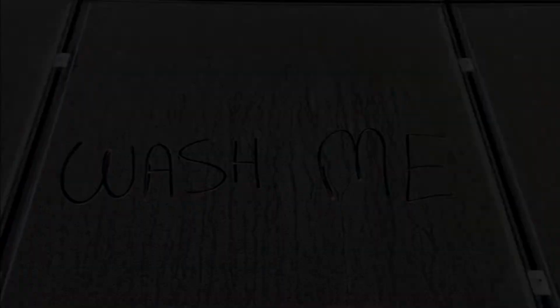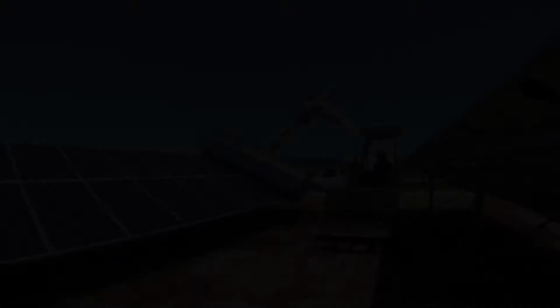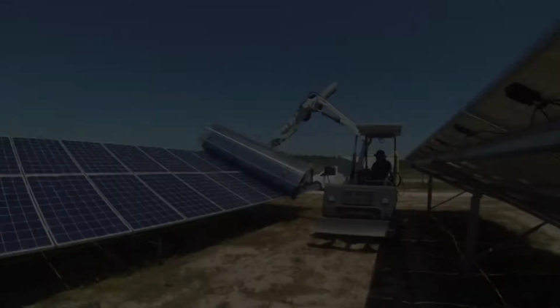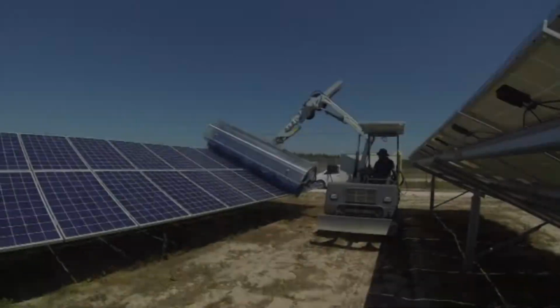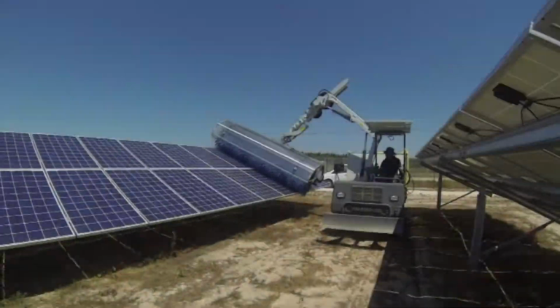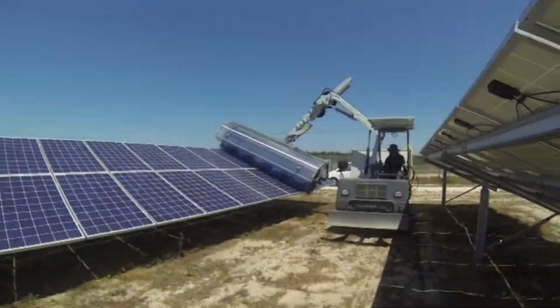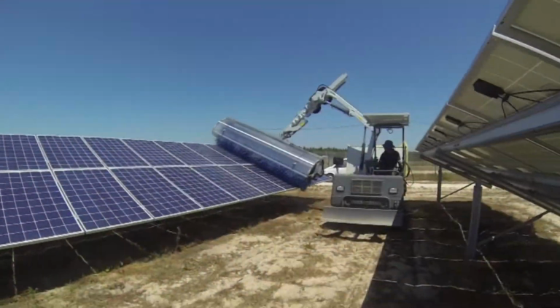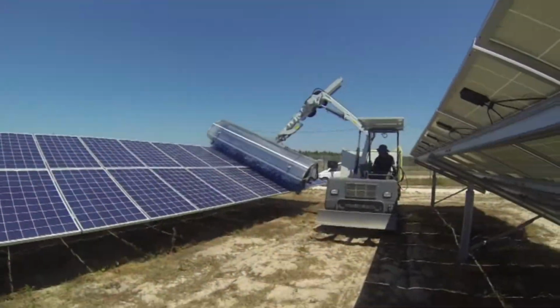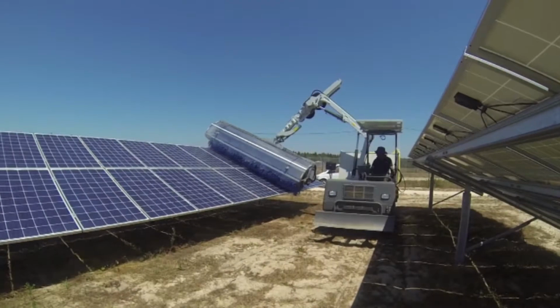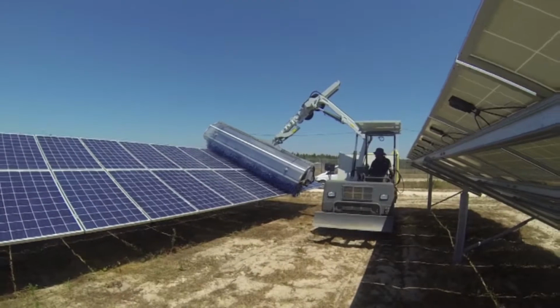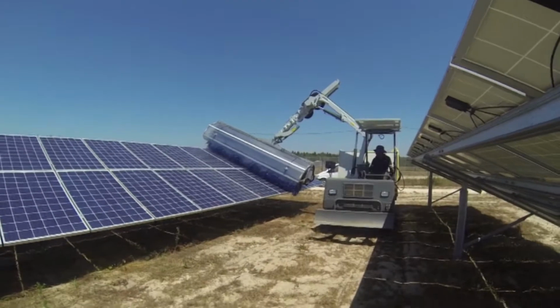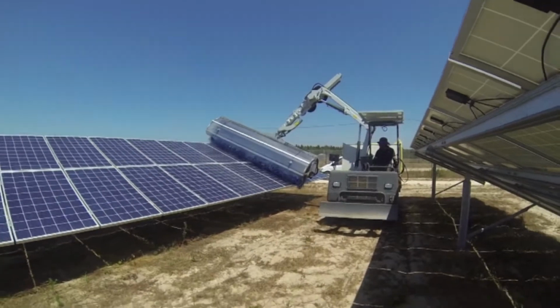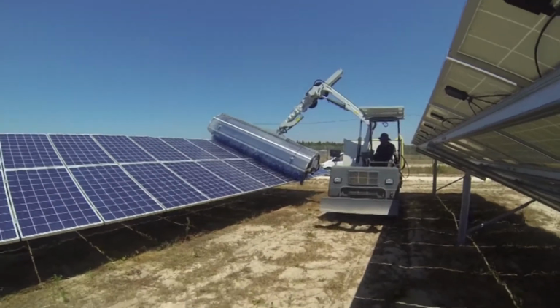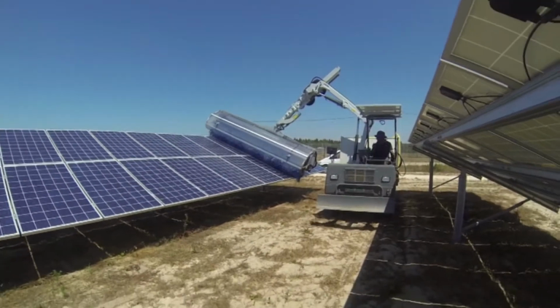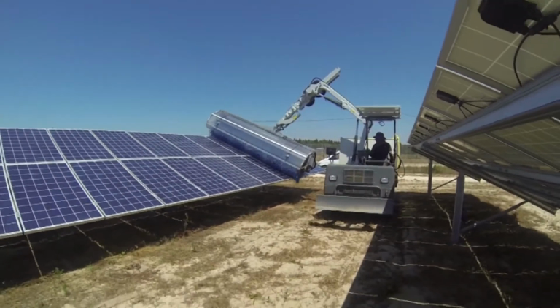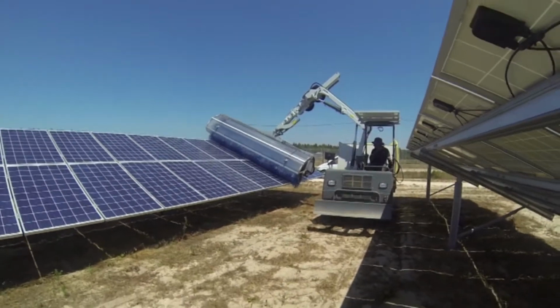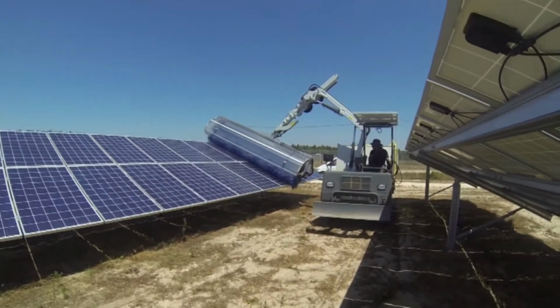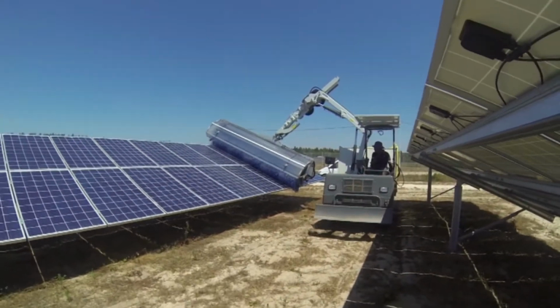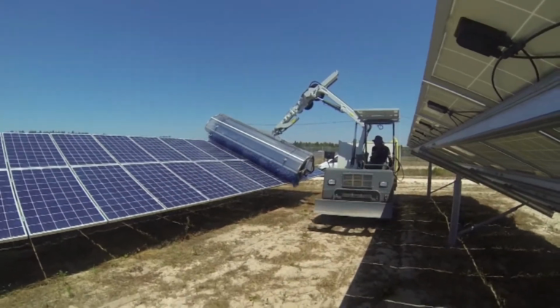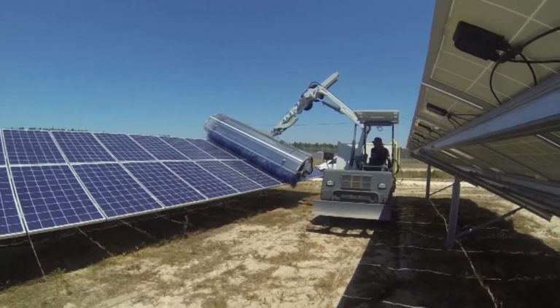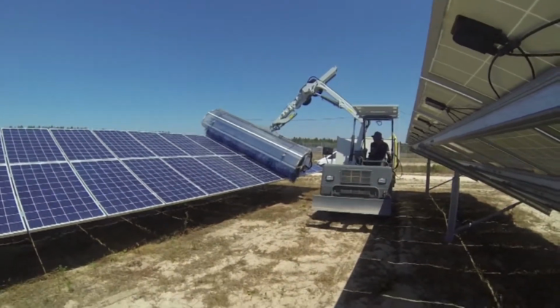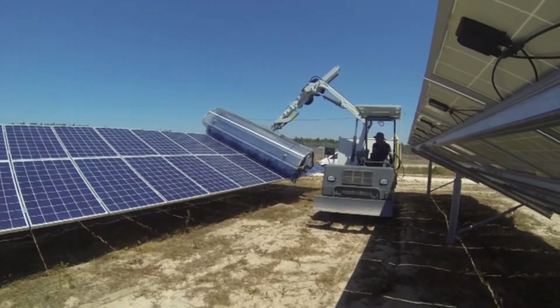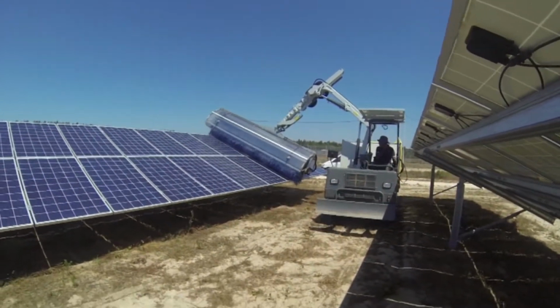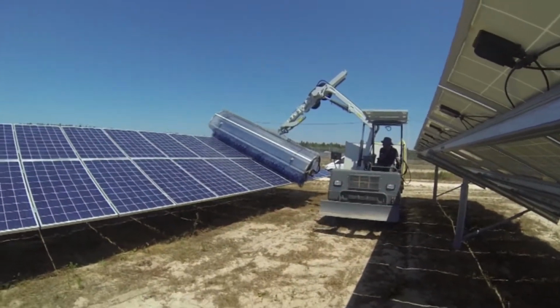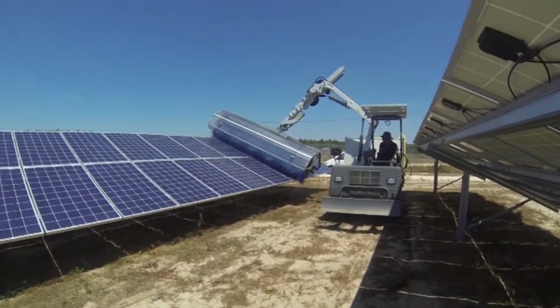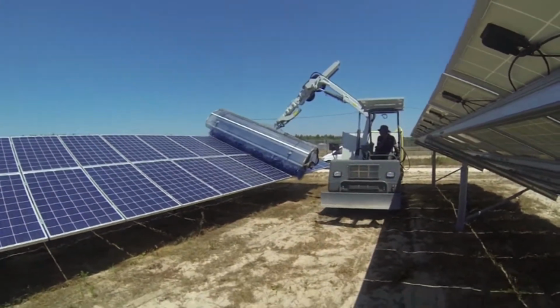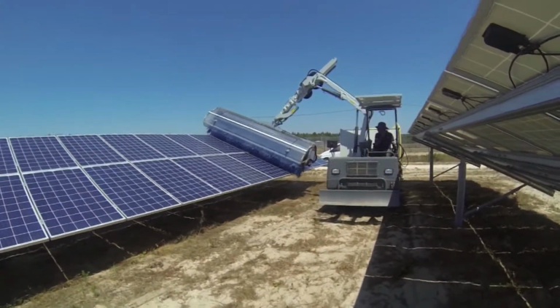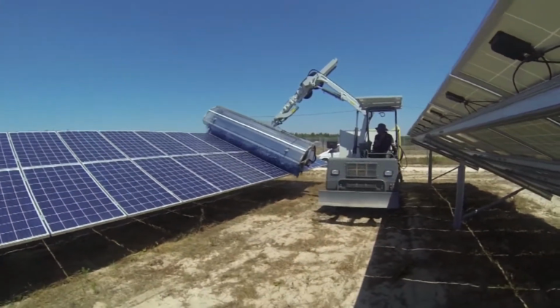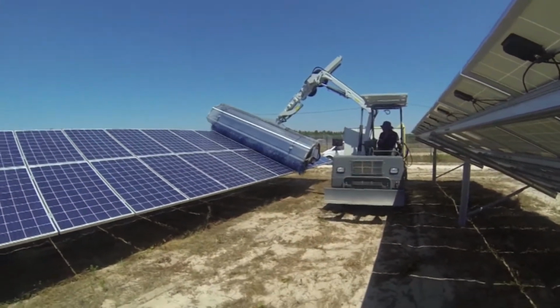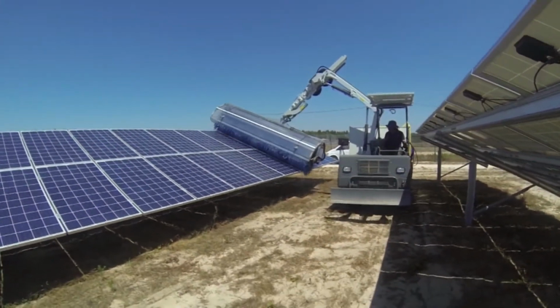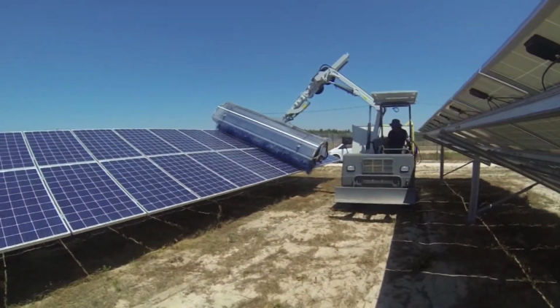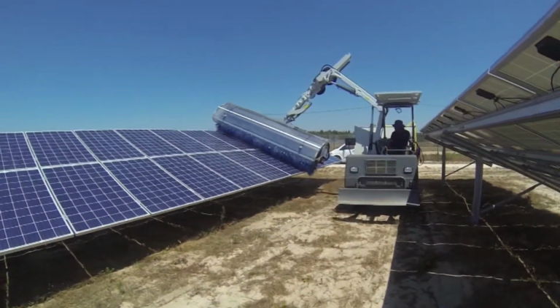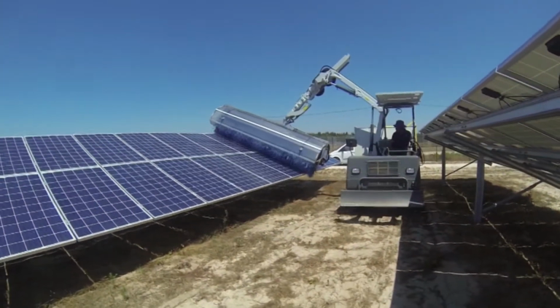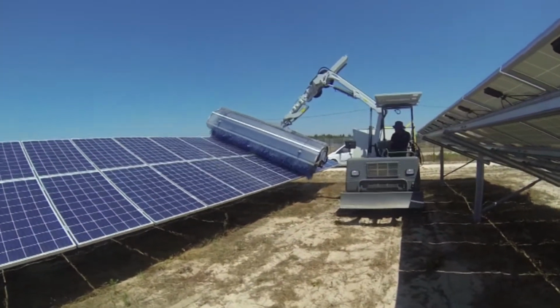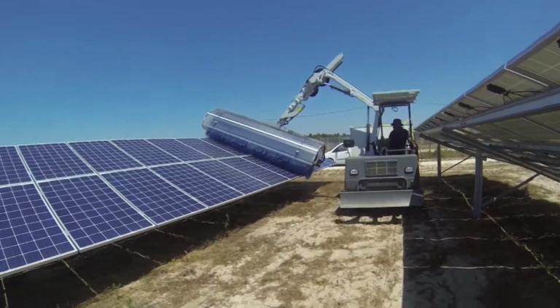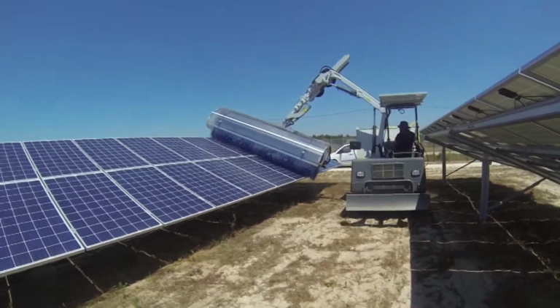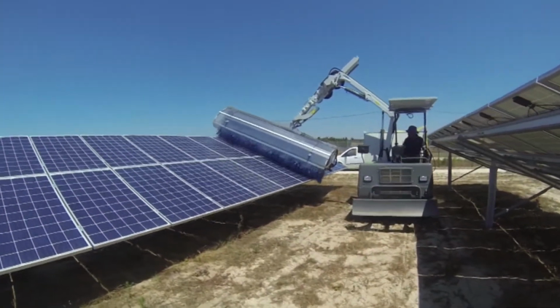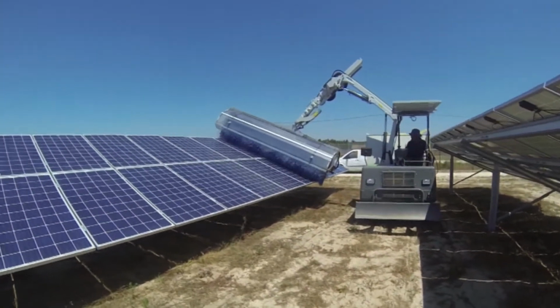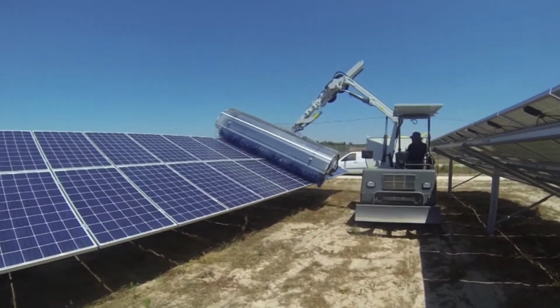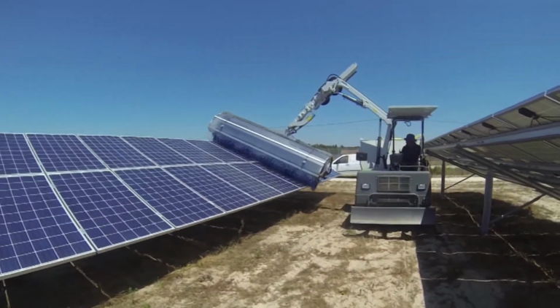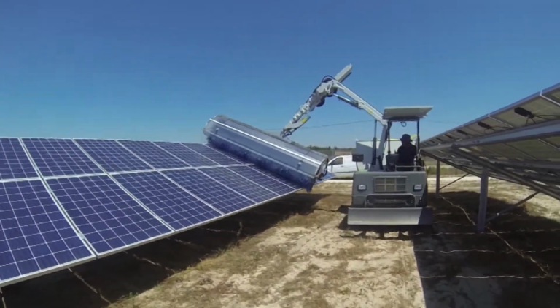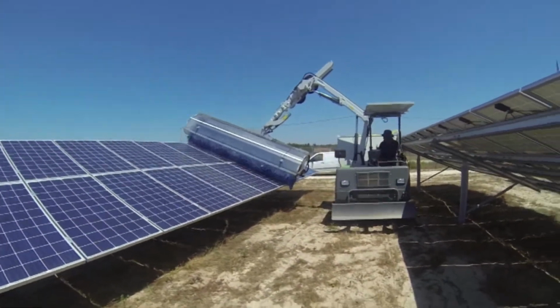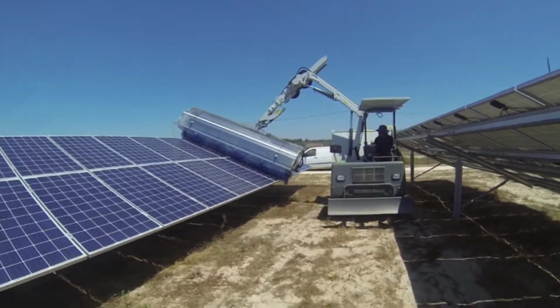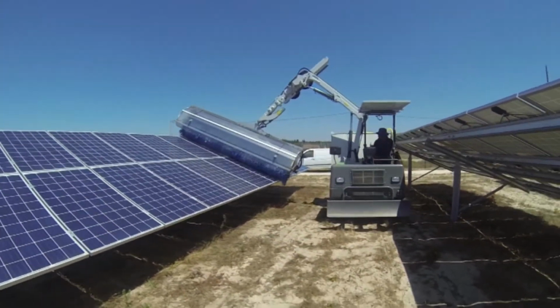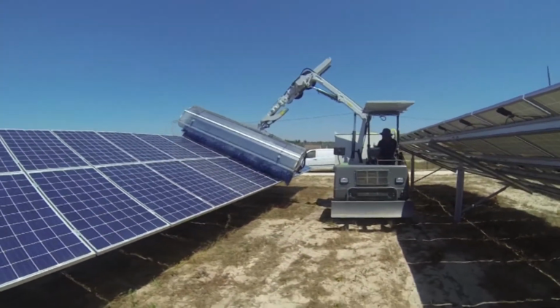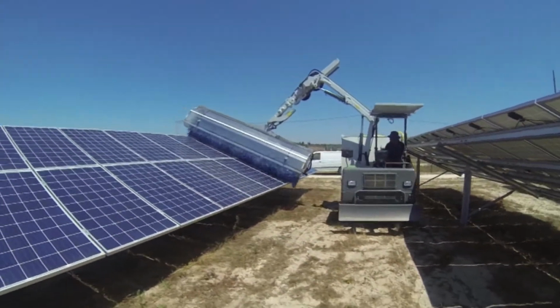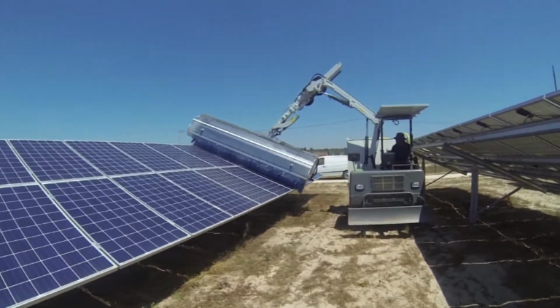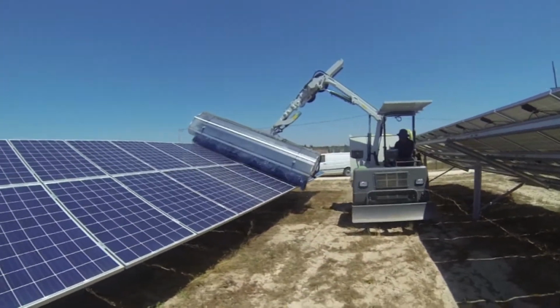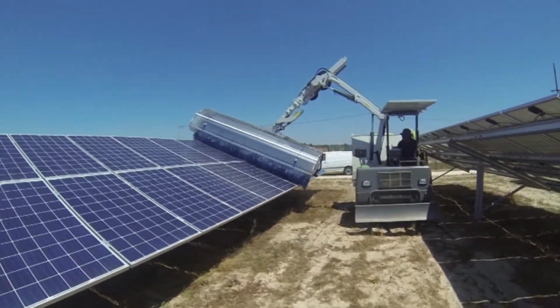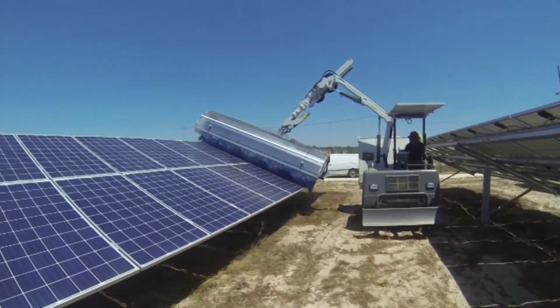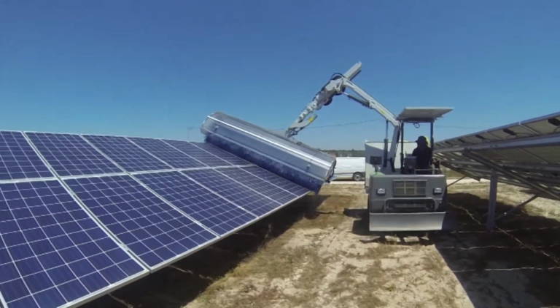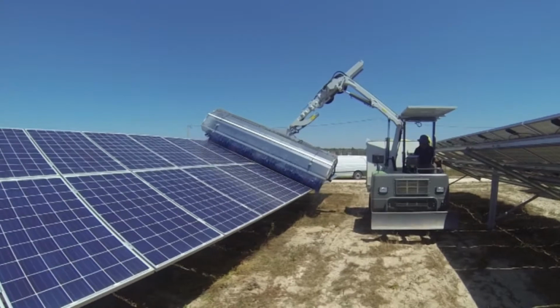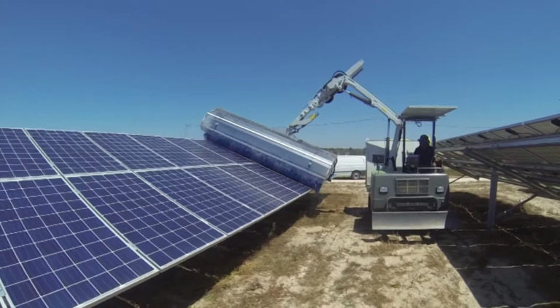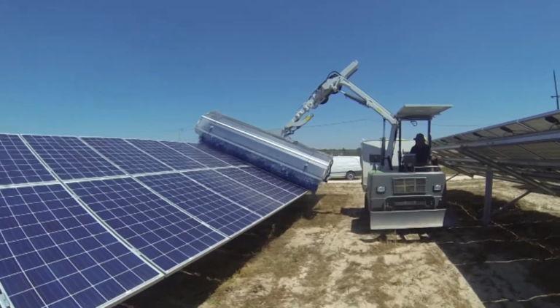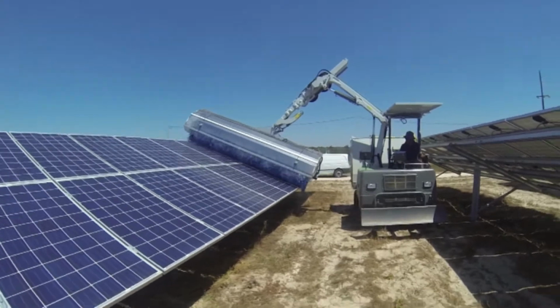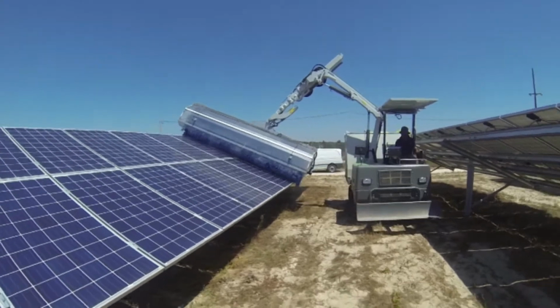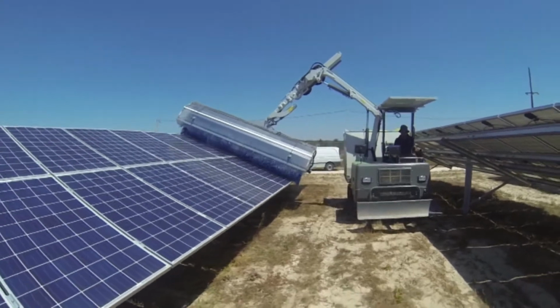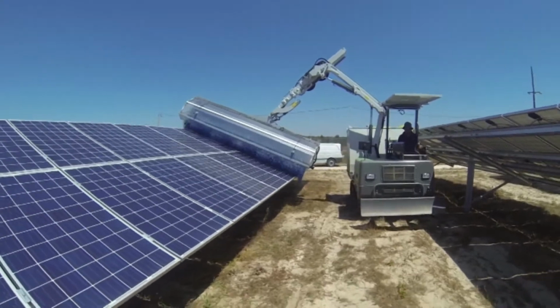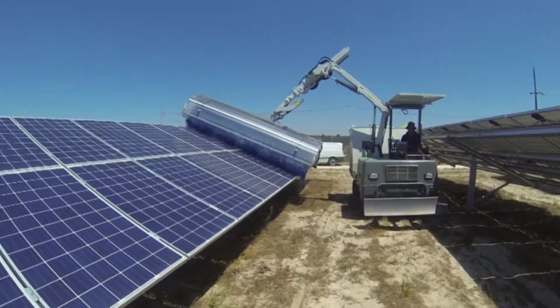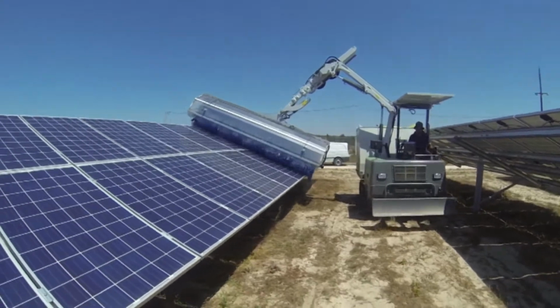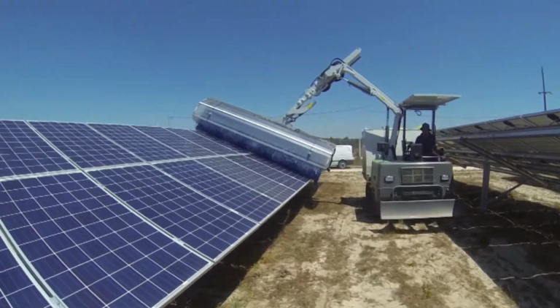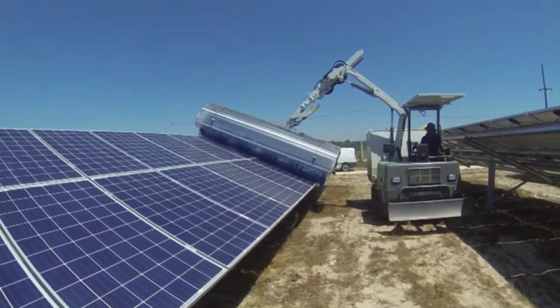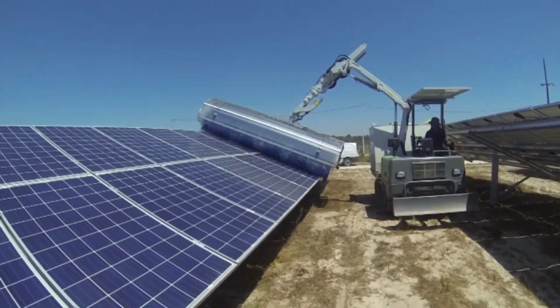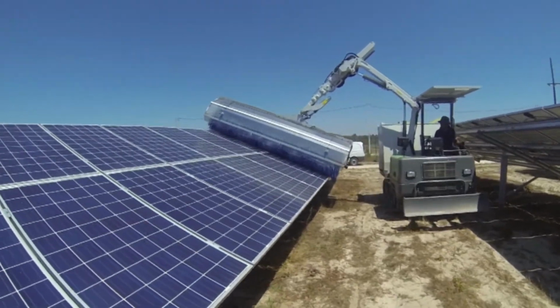Today, we have 10 machines working in six countries with 200 months of field testing, and the results look great.